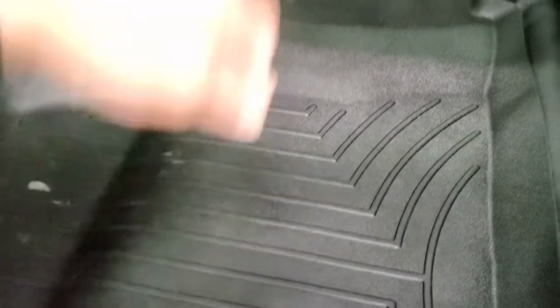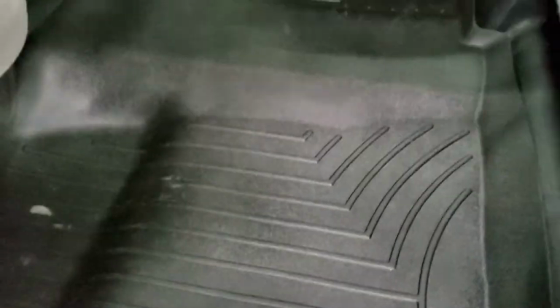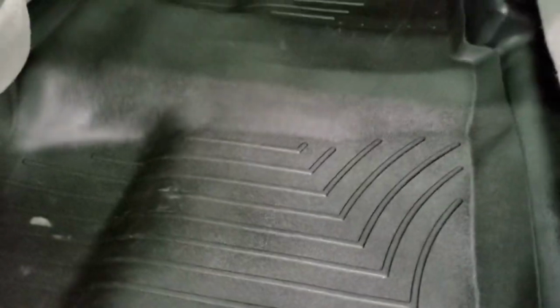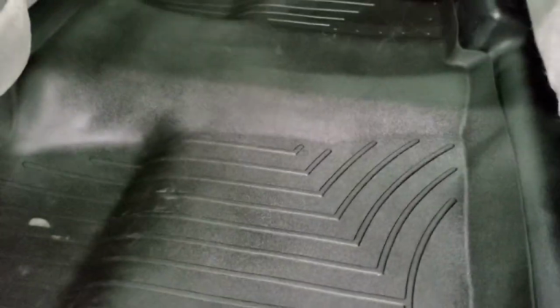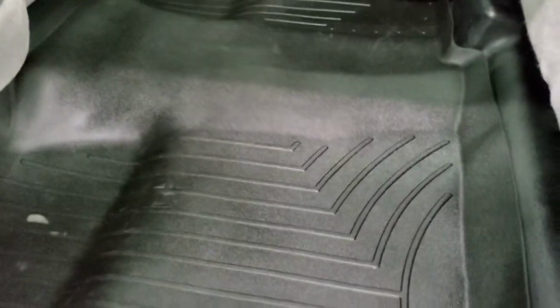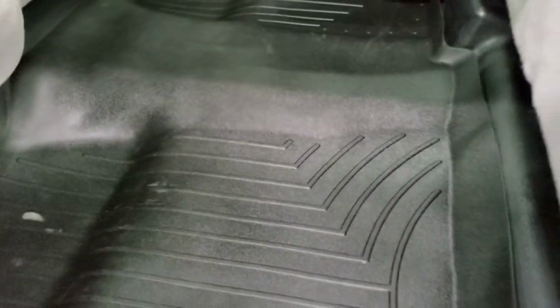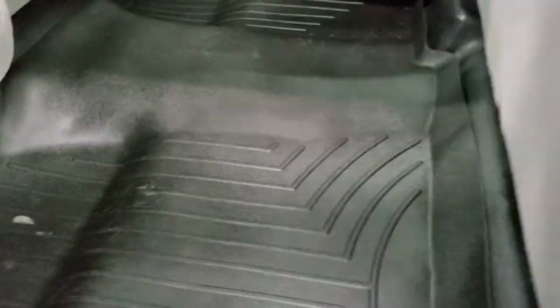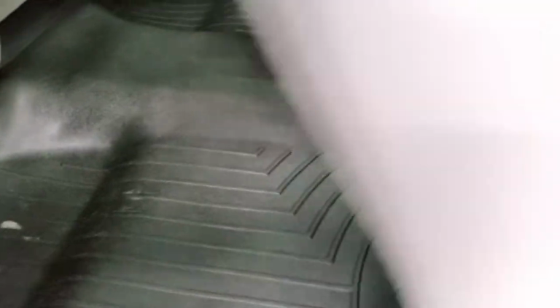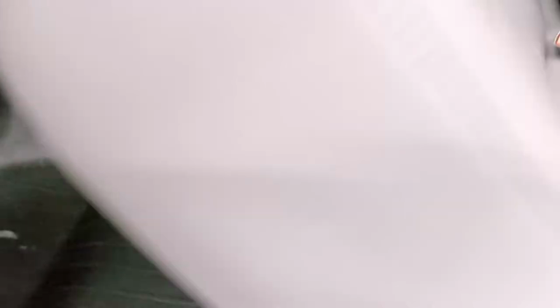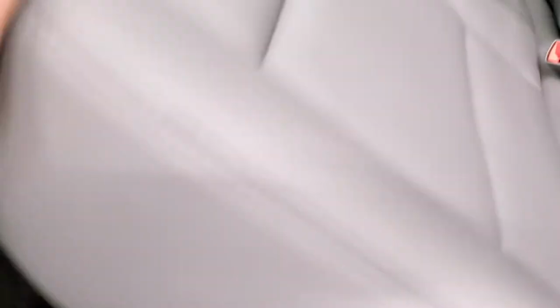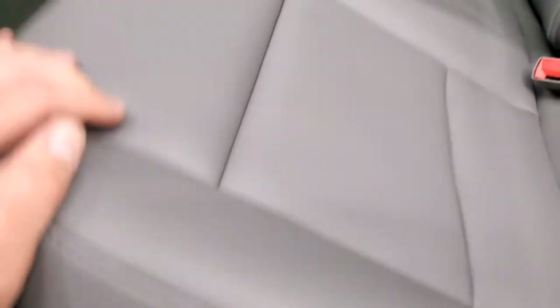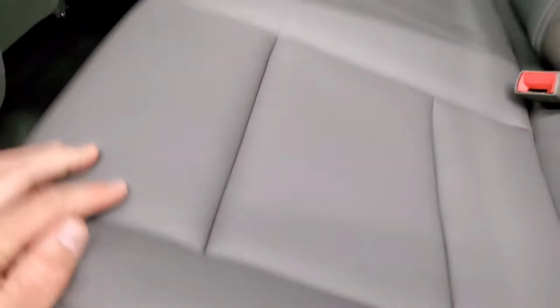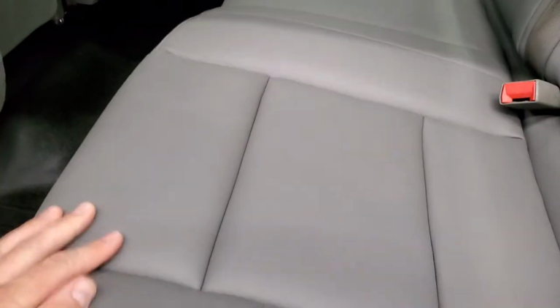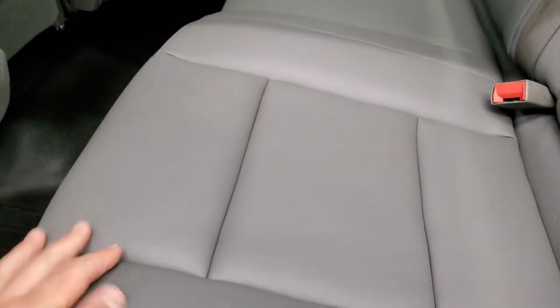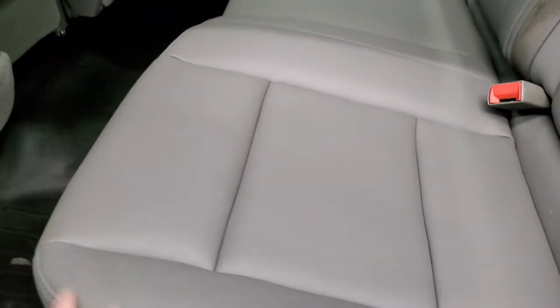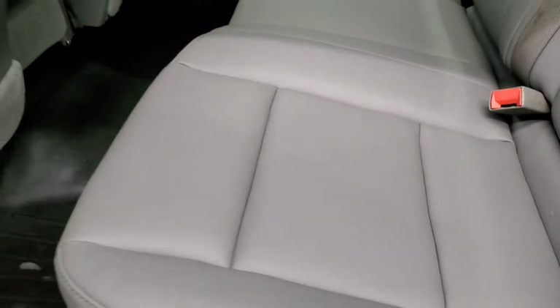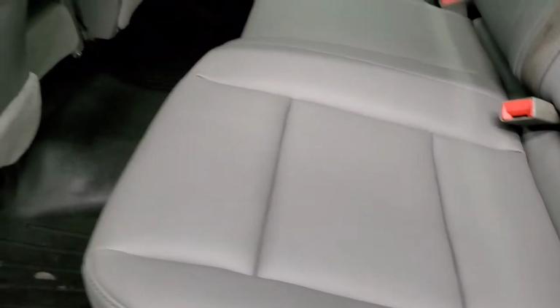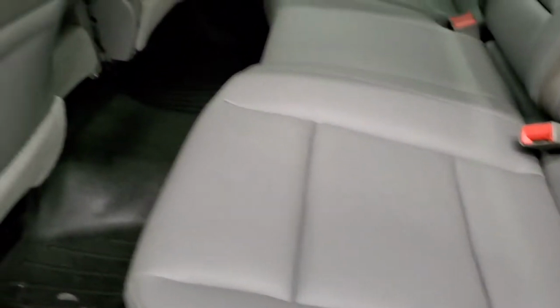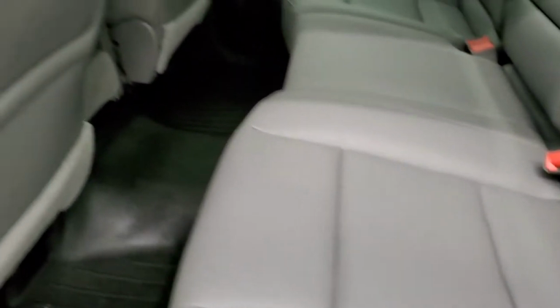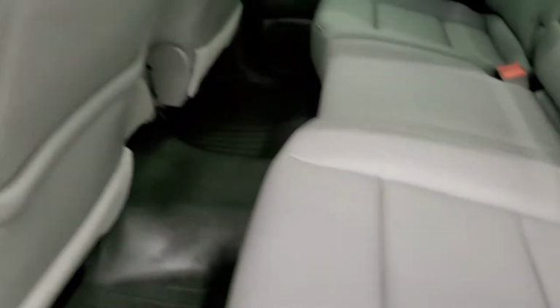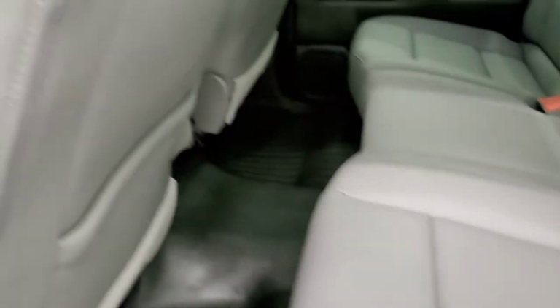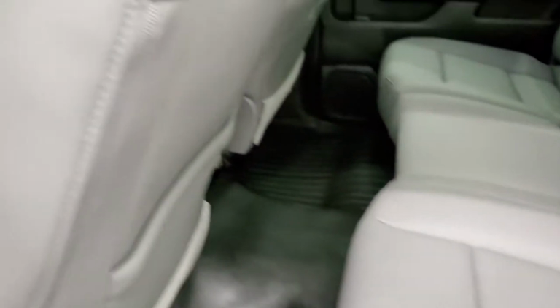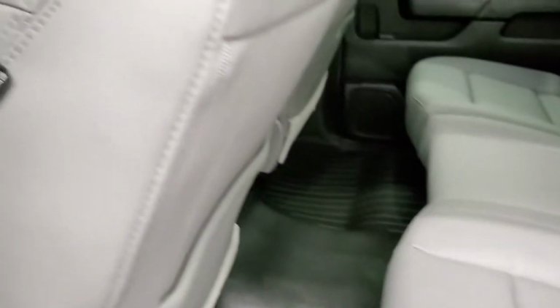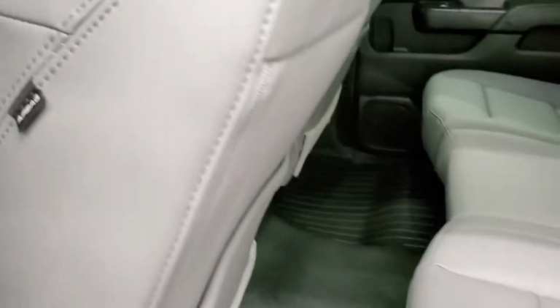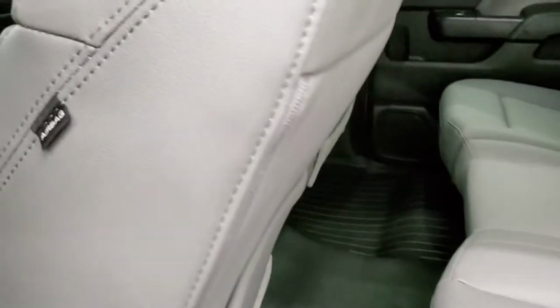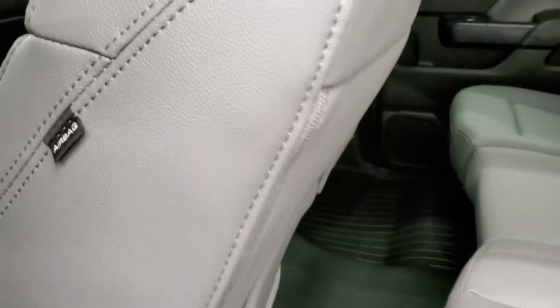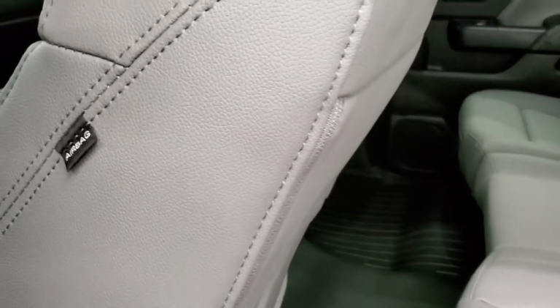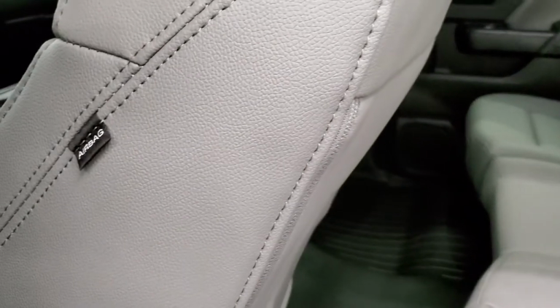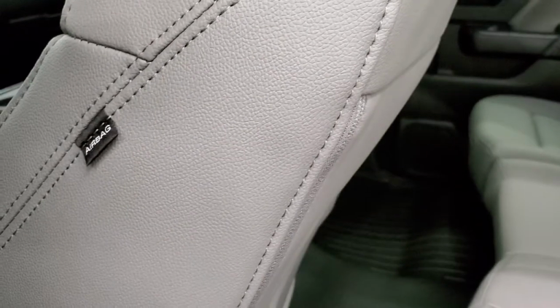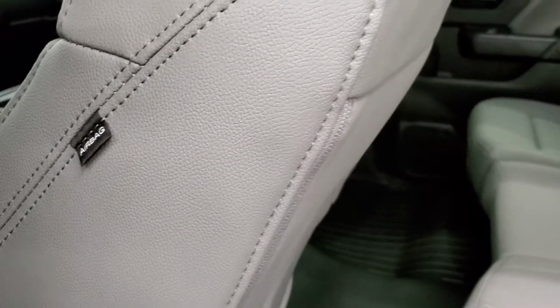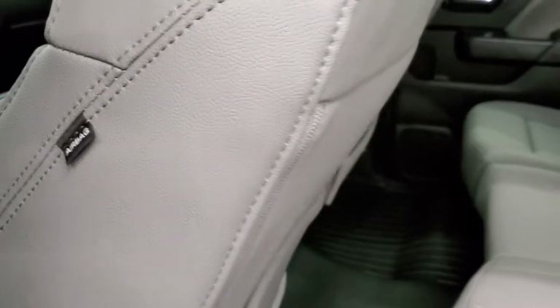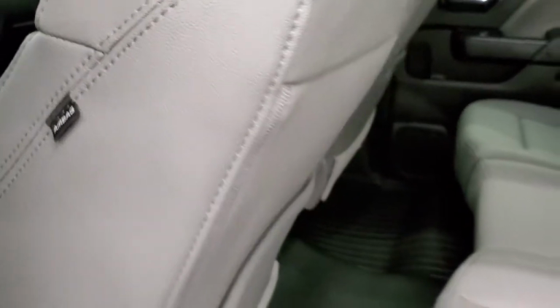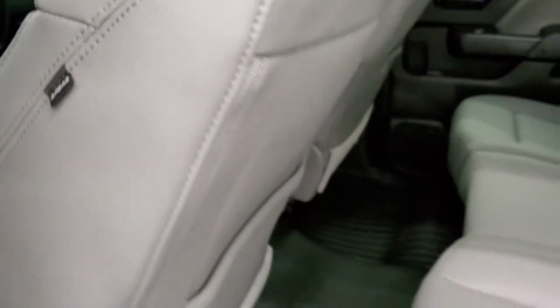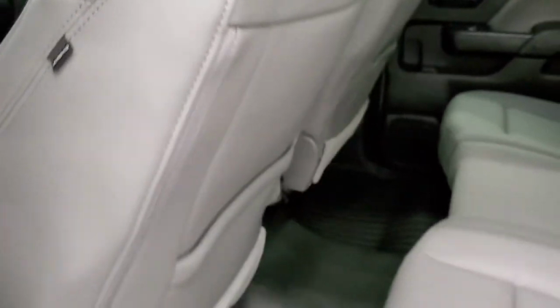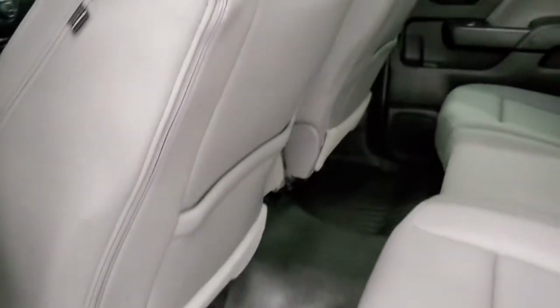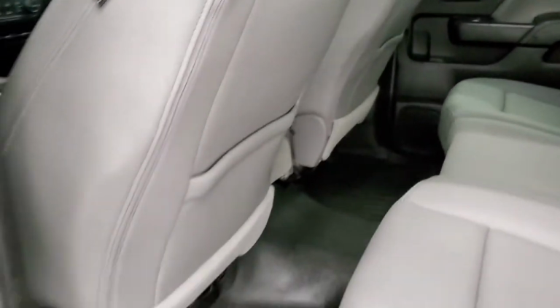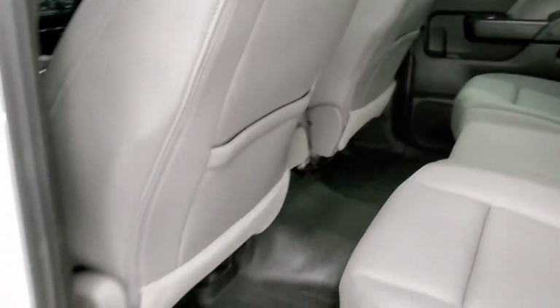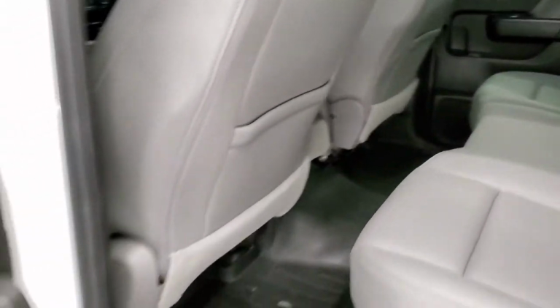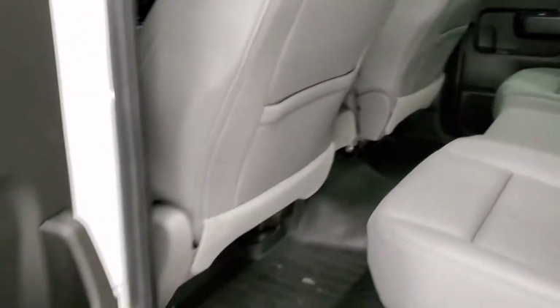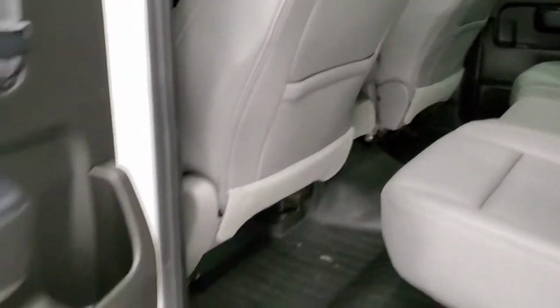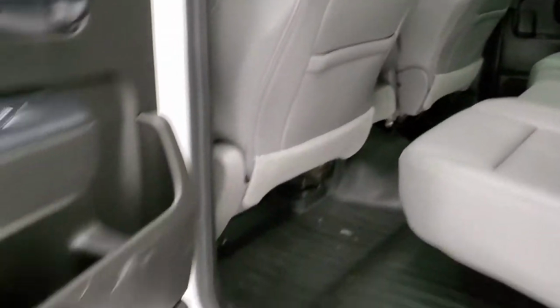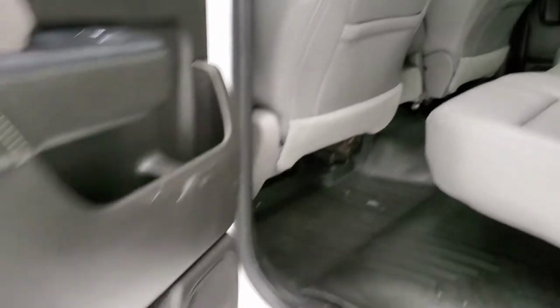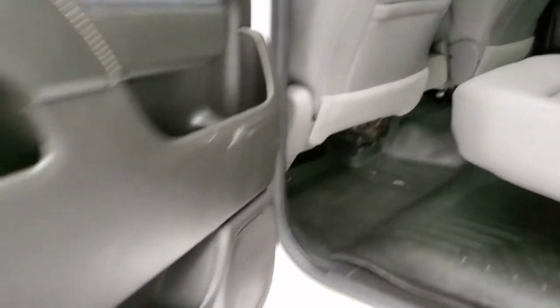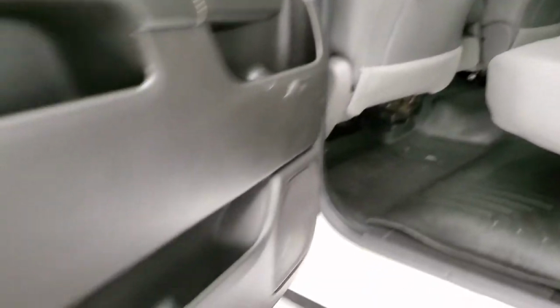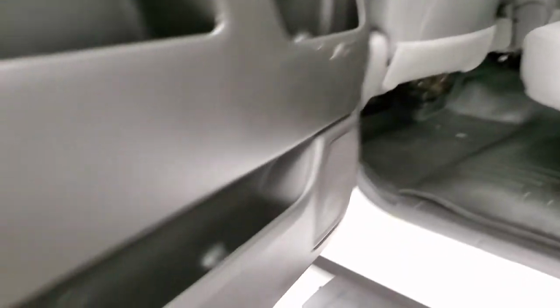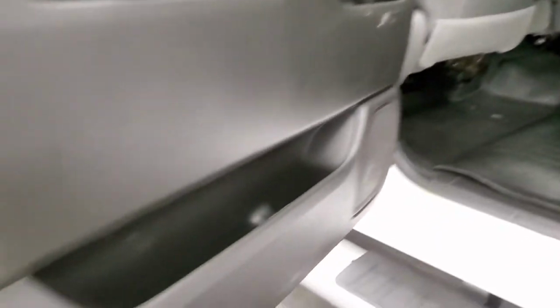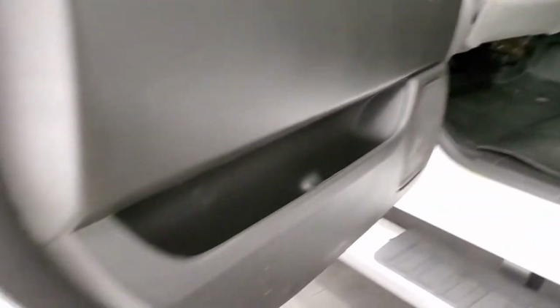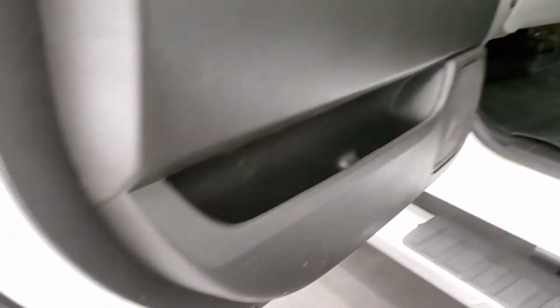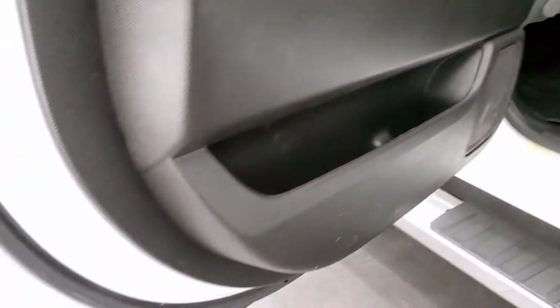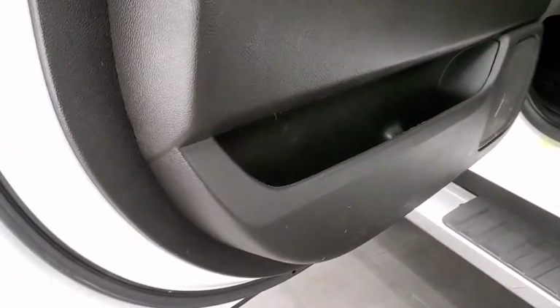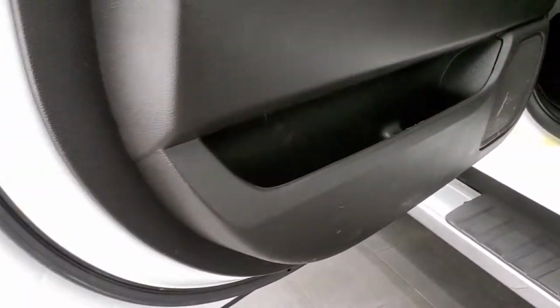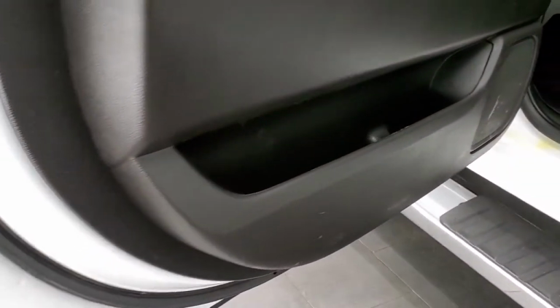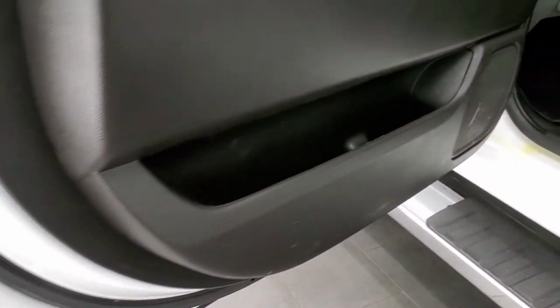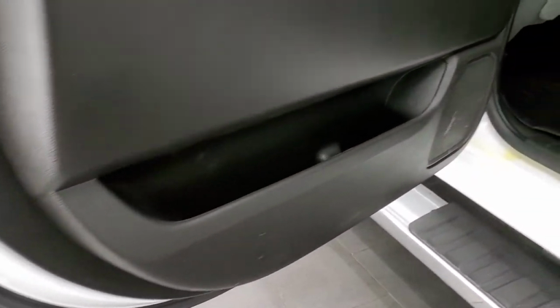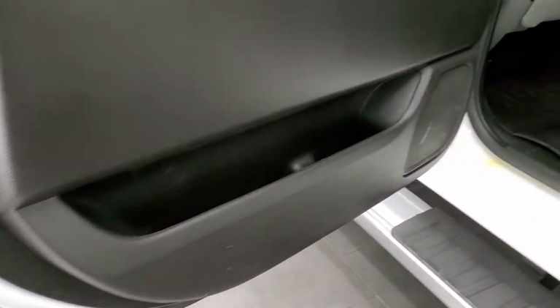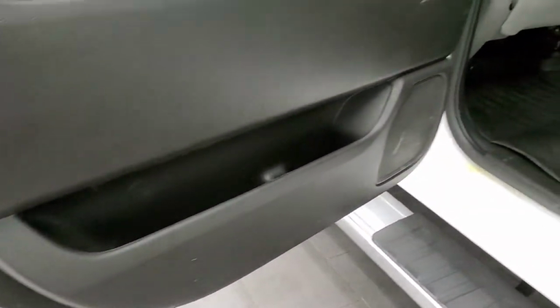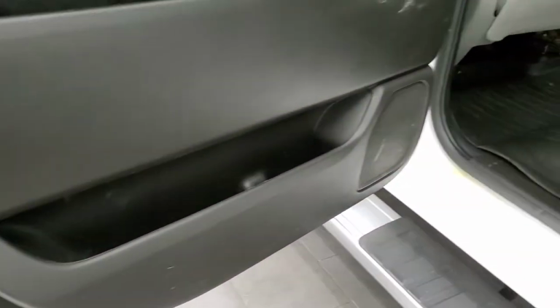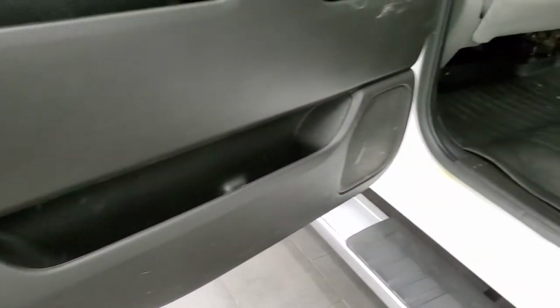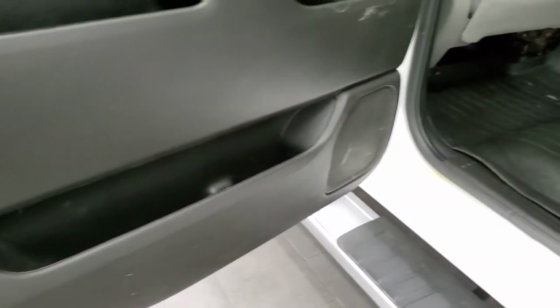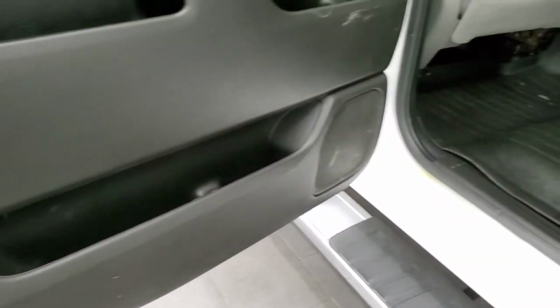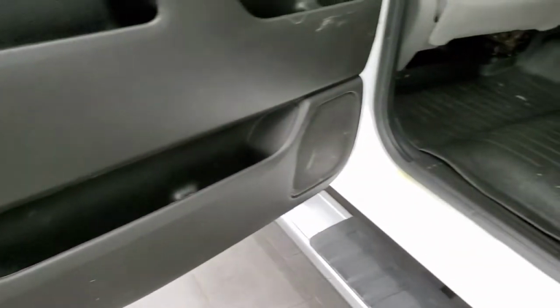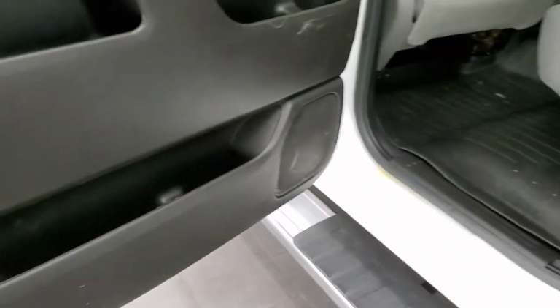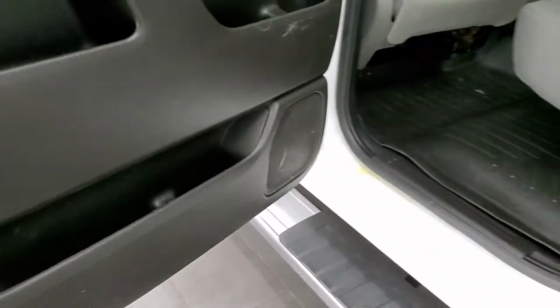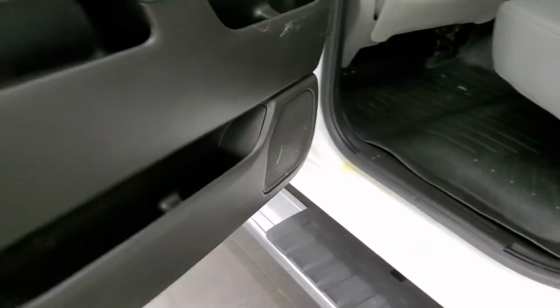Really clean for a work truck on the inside. It has side curtain airbags and the bottoms of the doors all look pretty good as well.